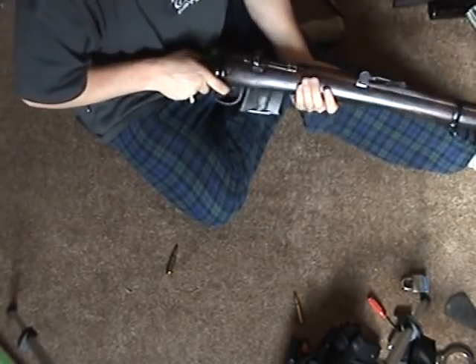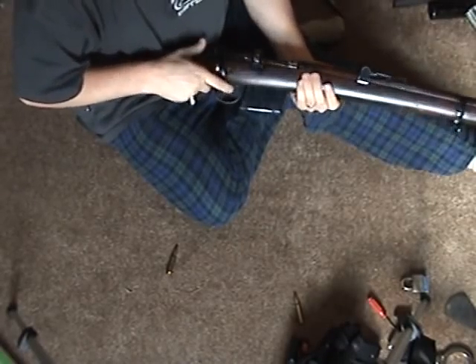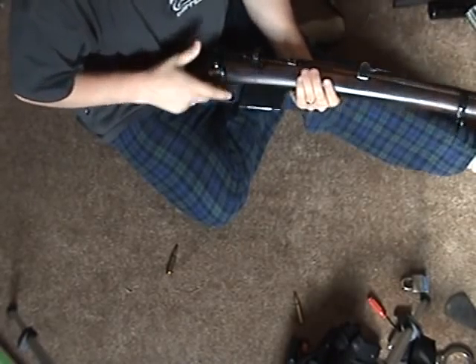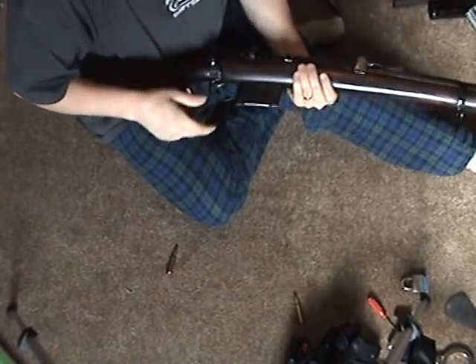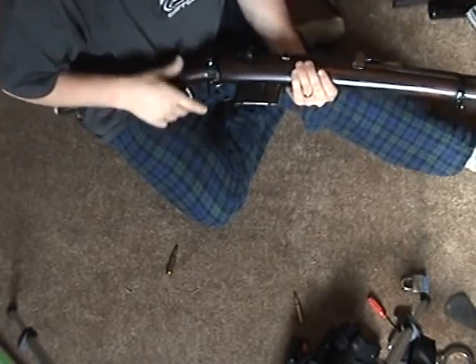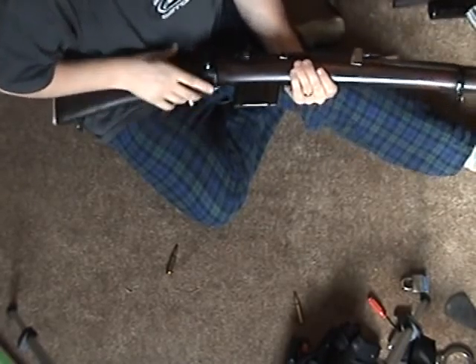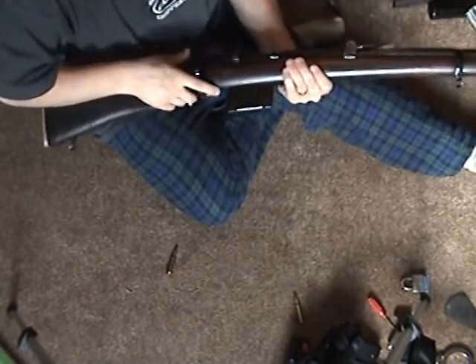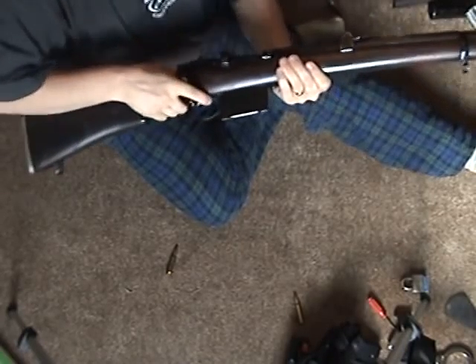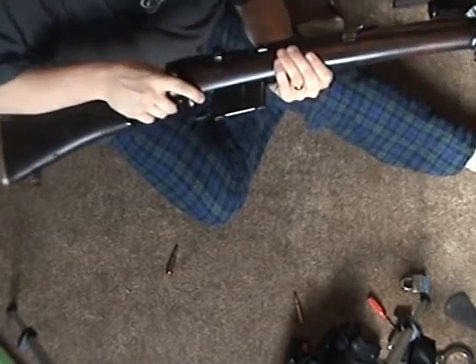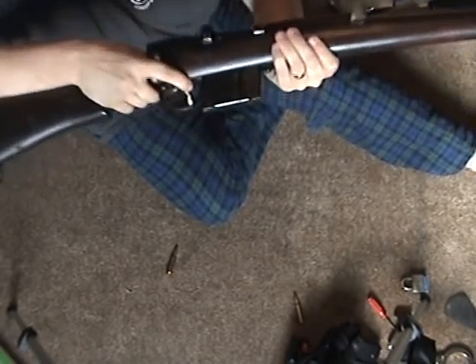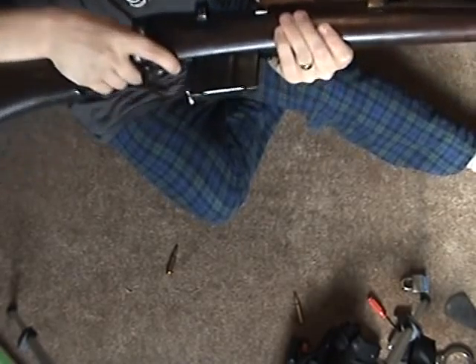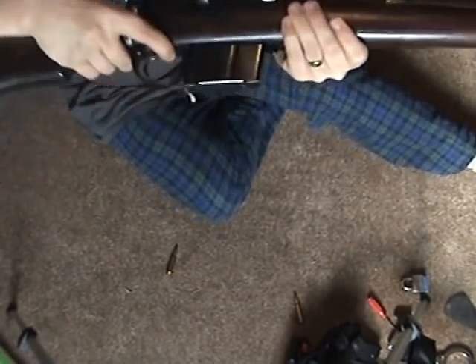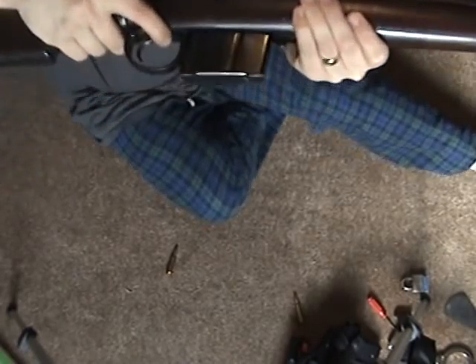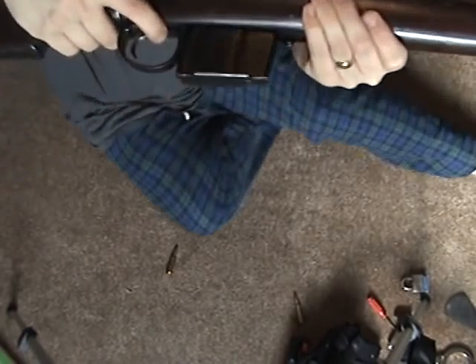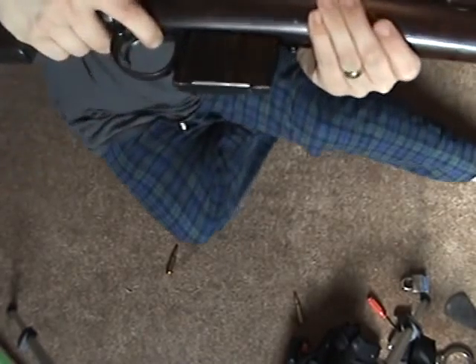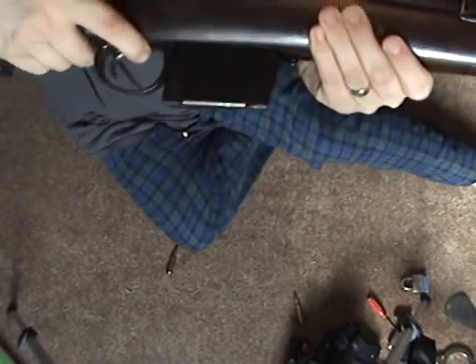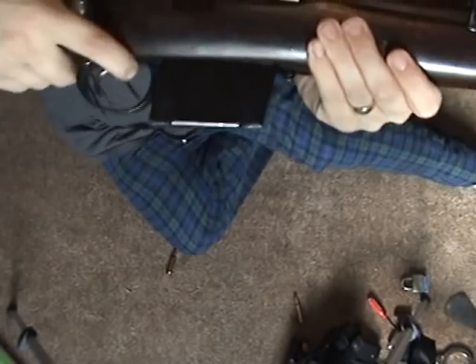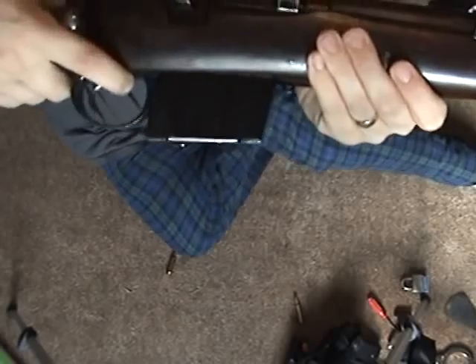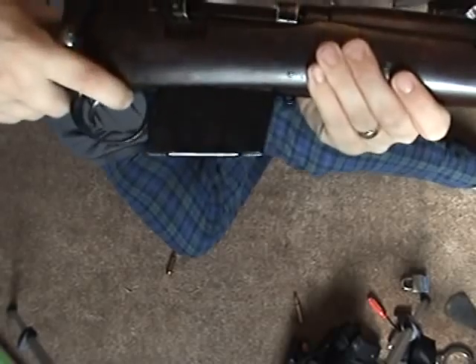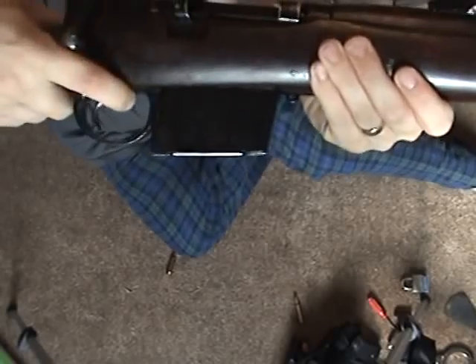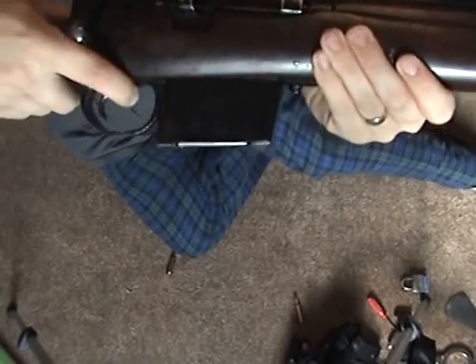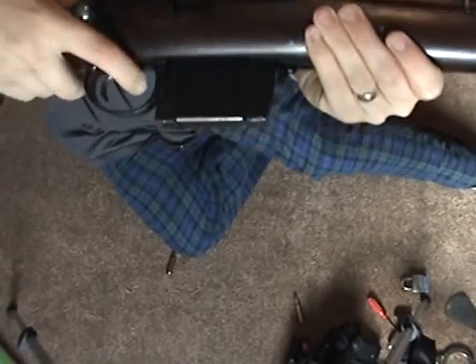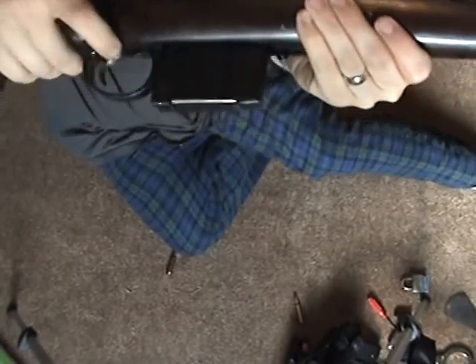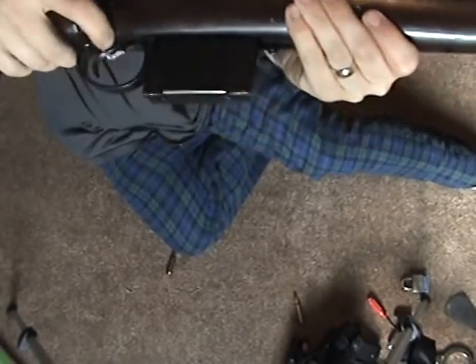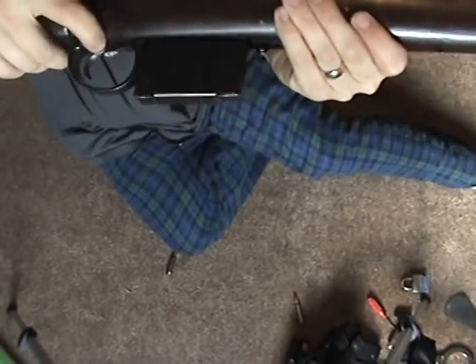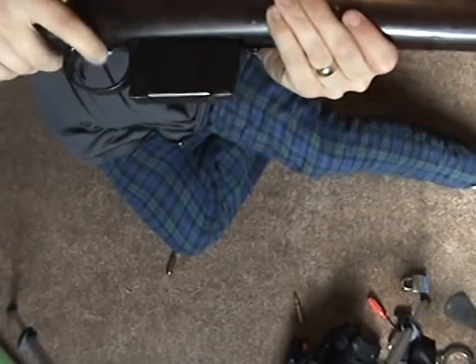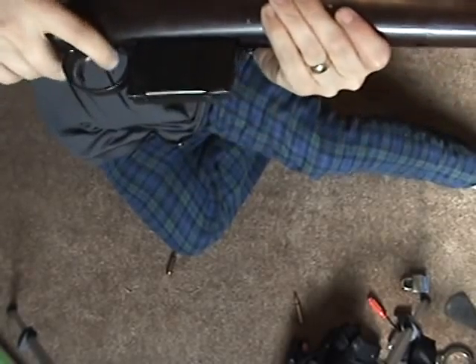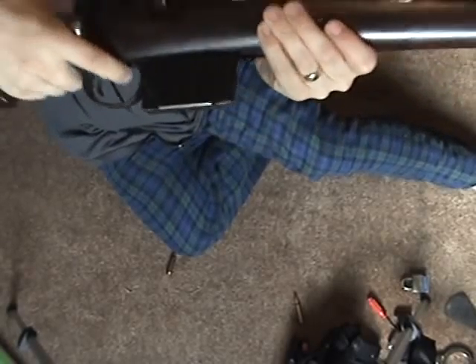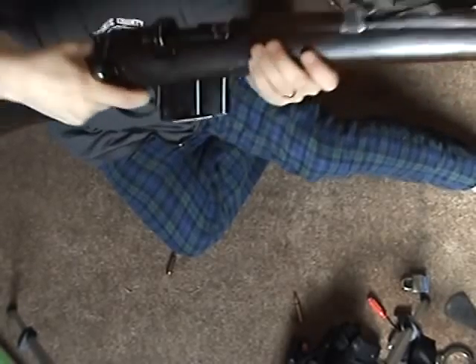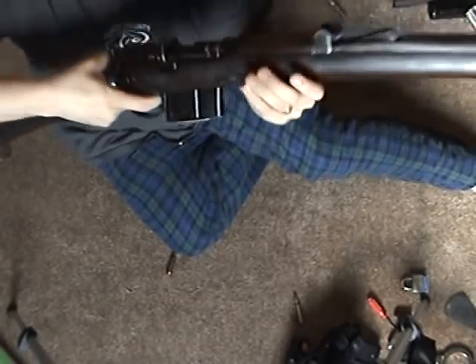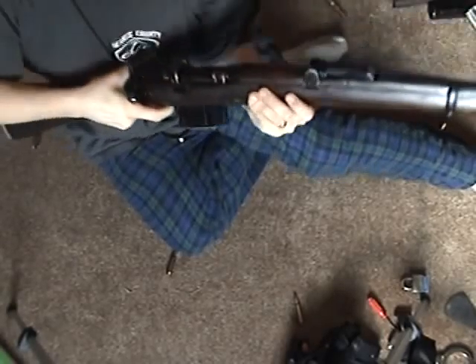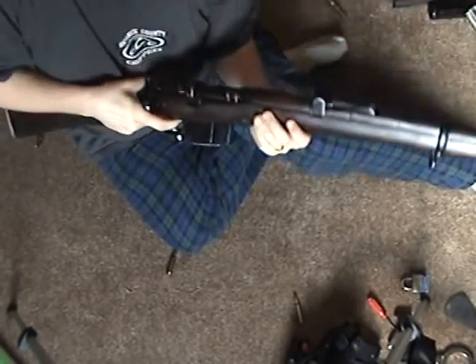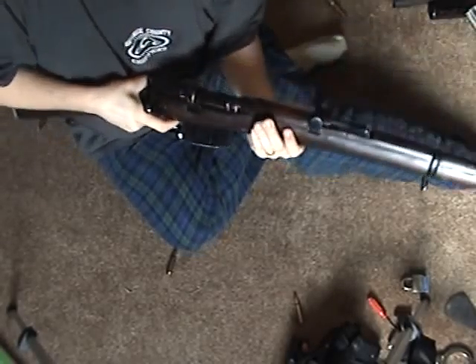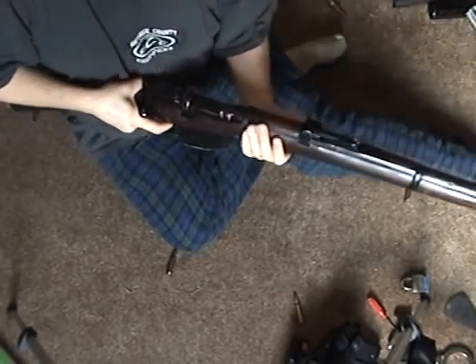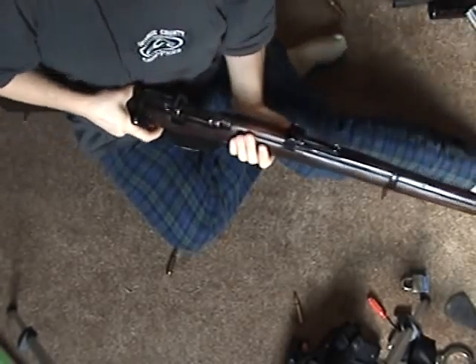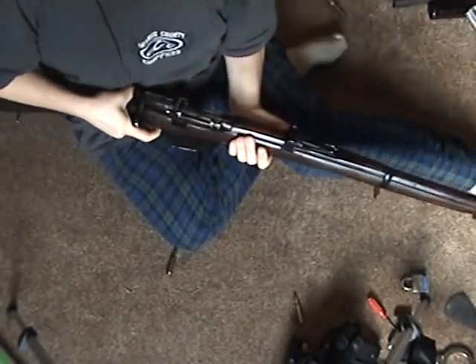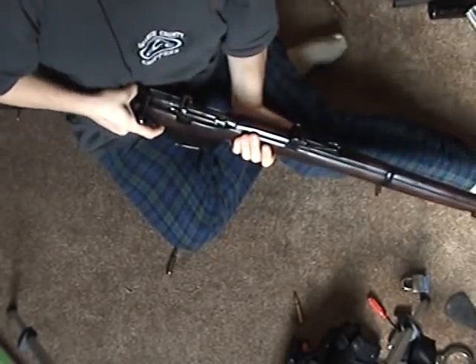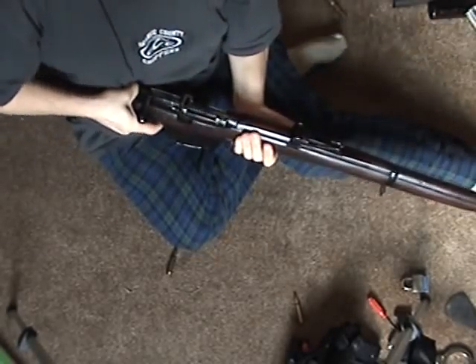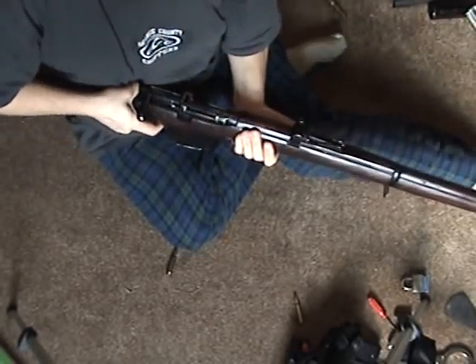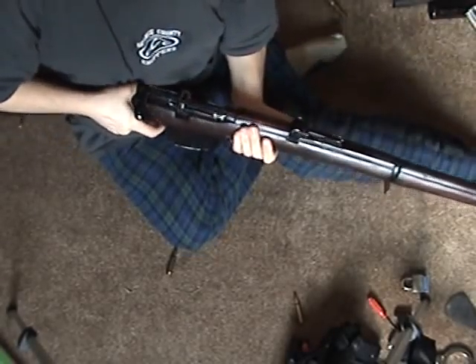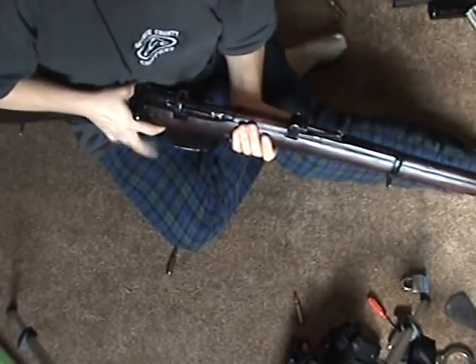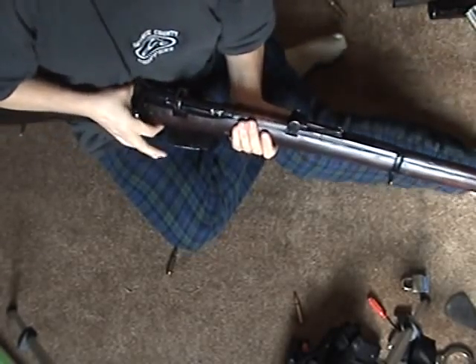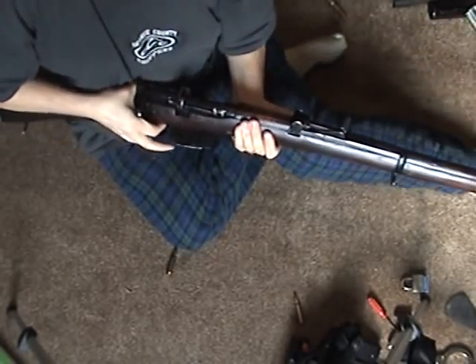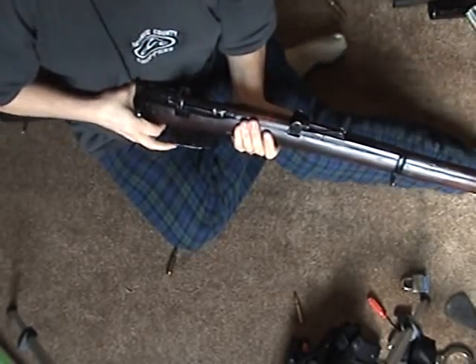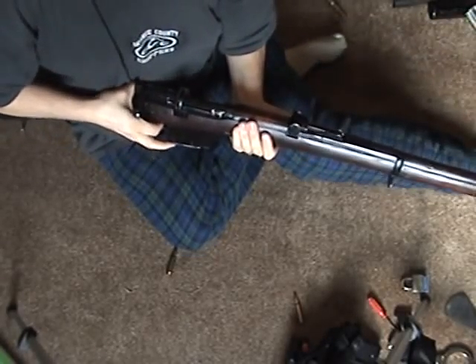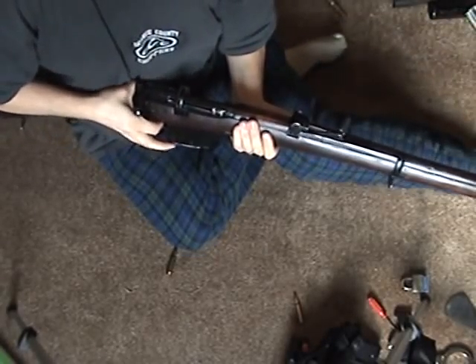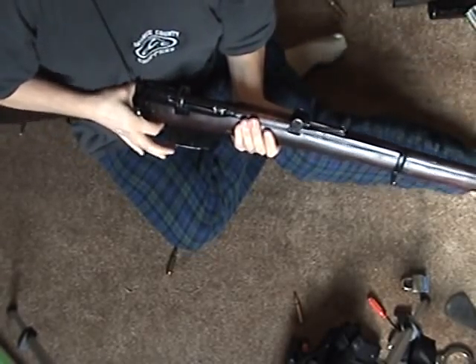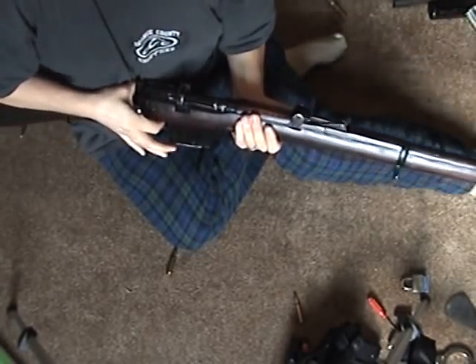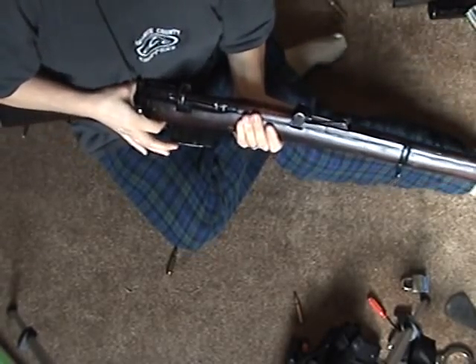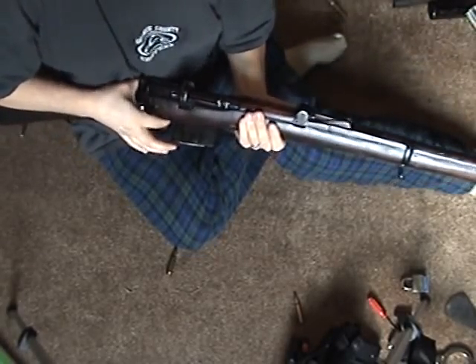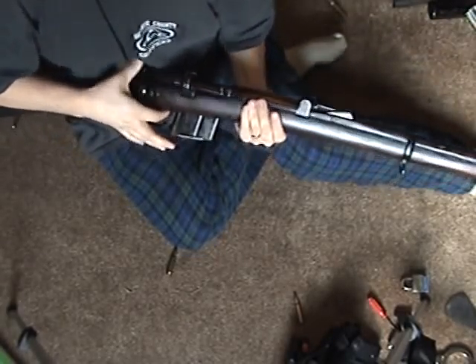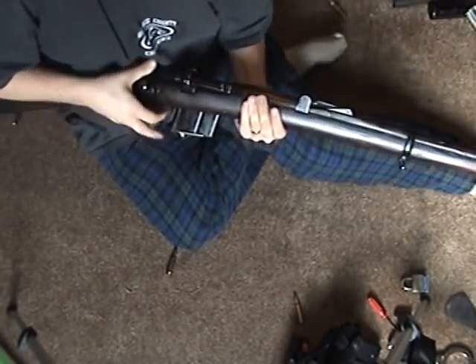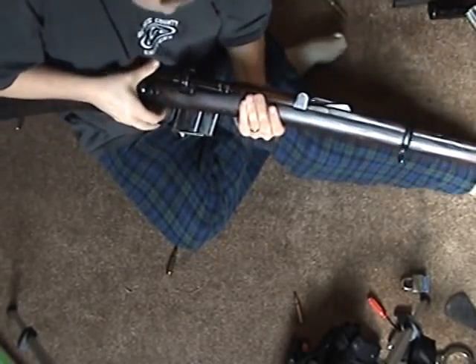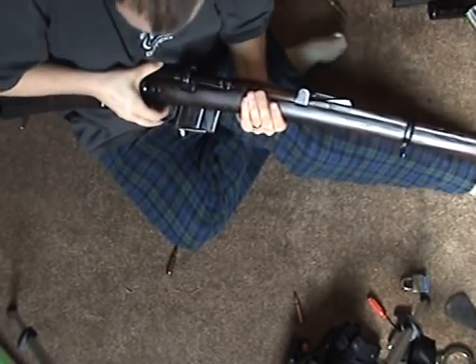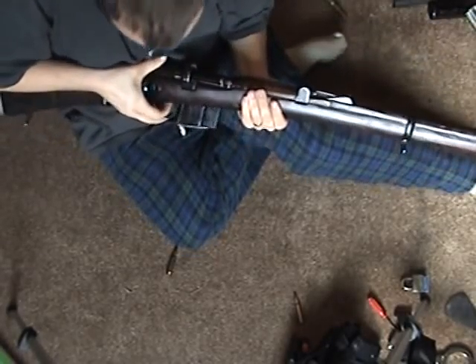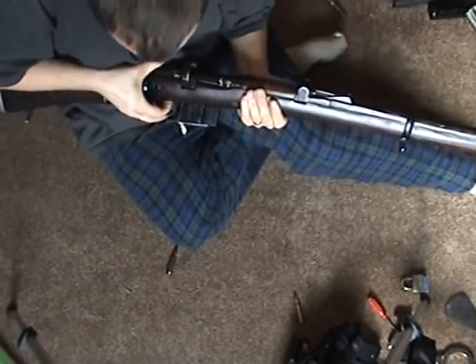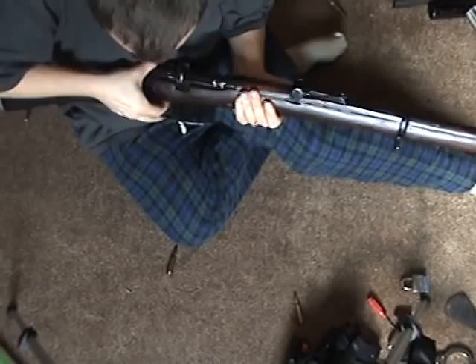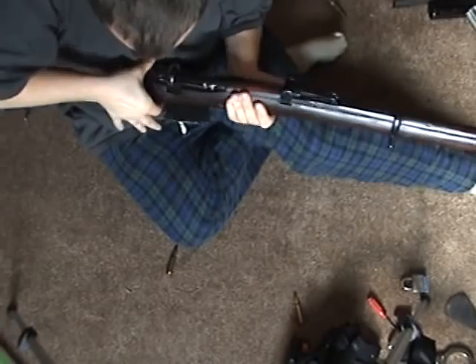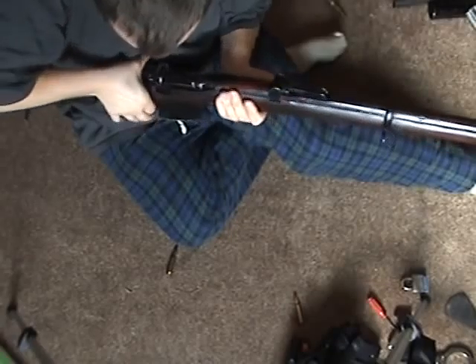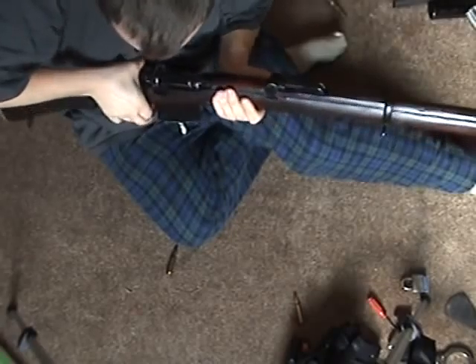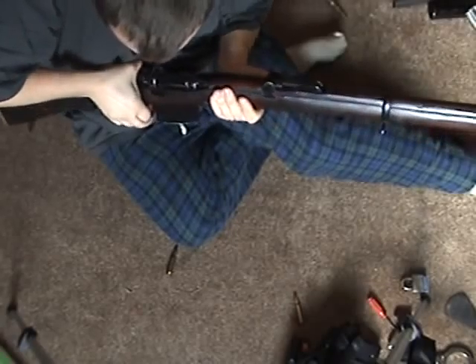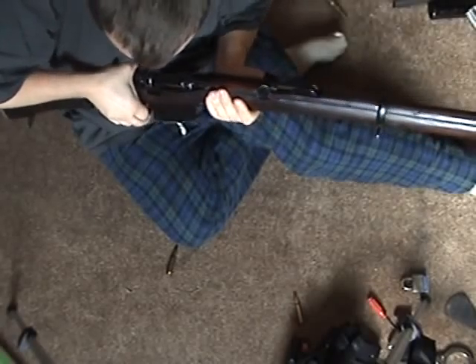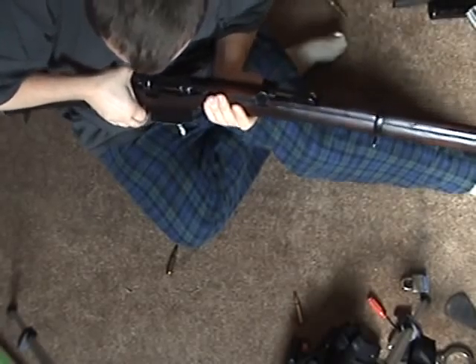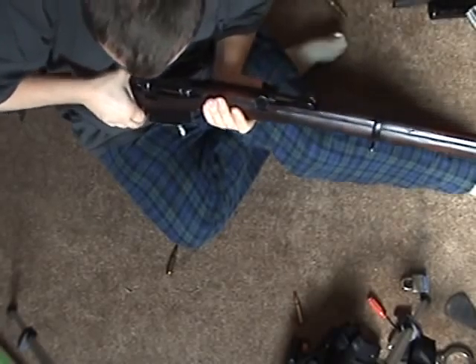When you're empty, the lever right there — push that, and your magazine drops right out.